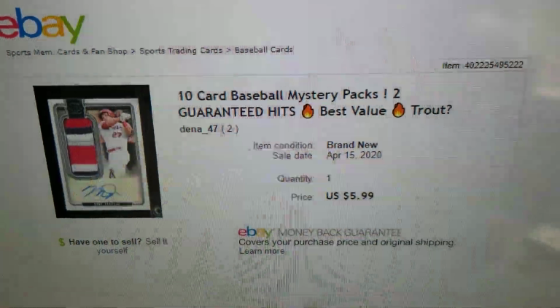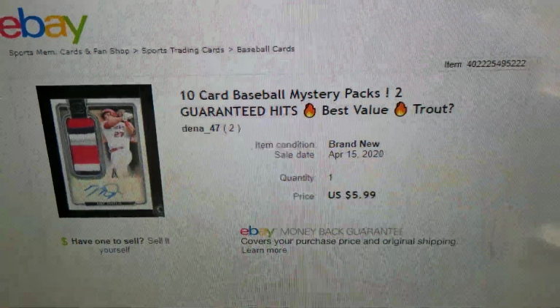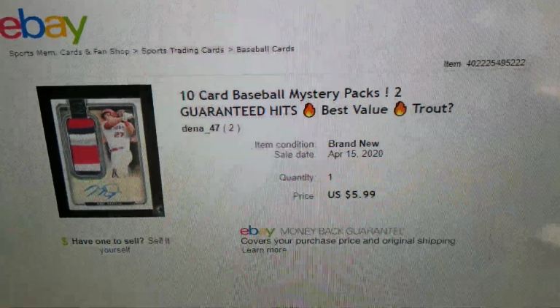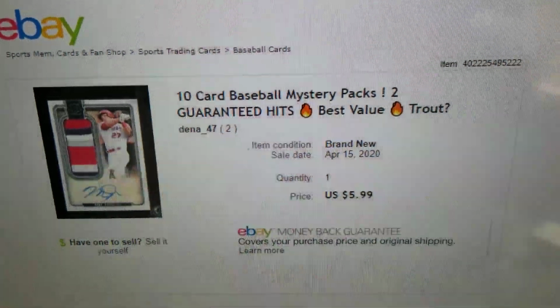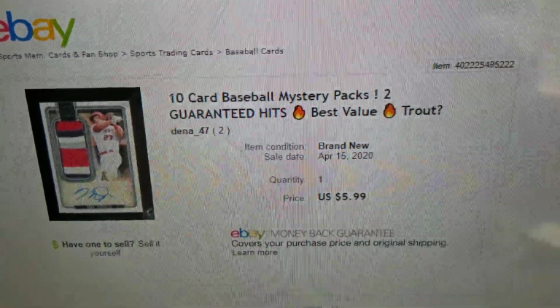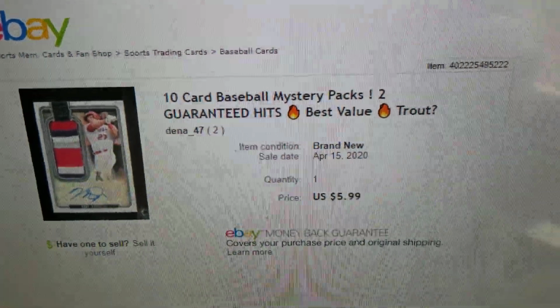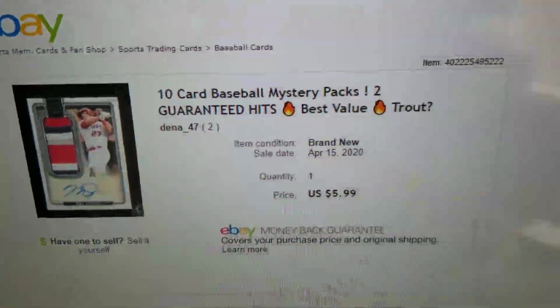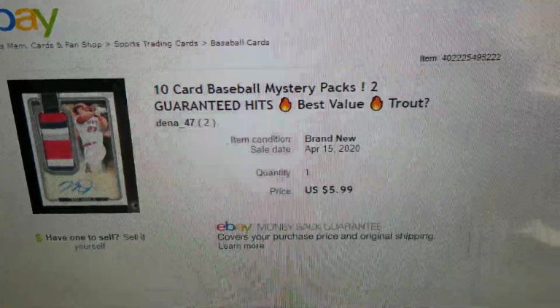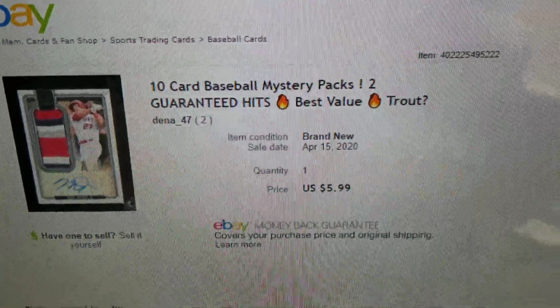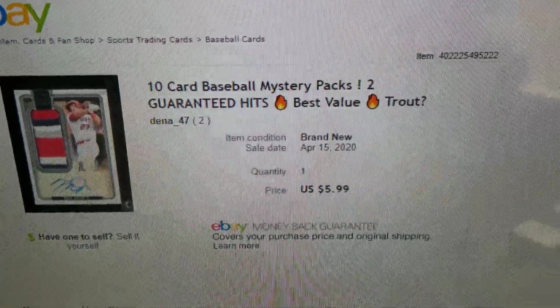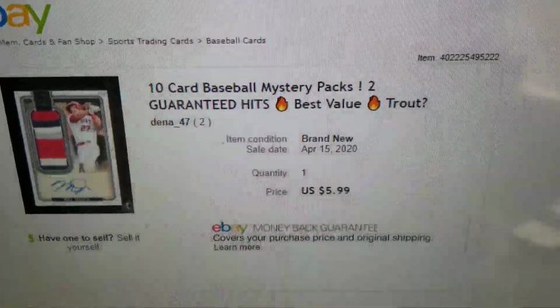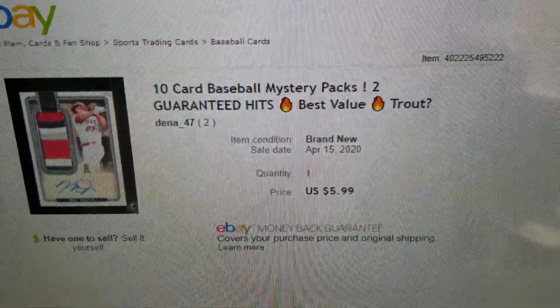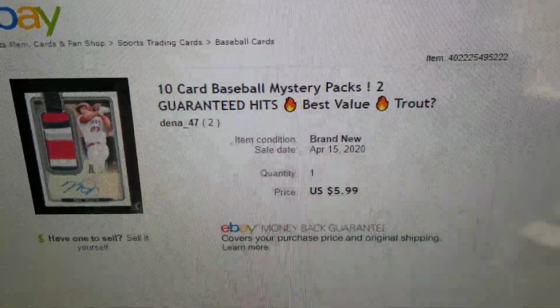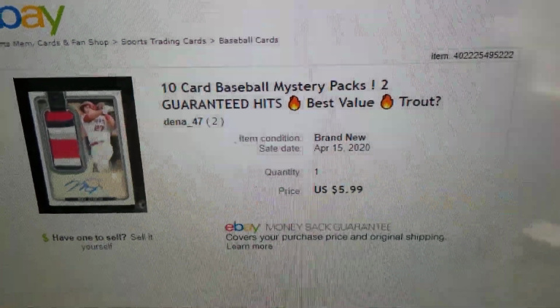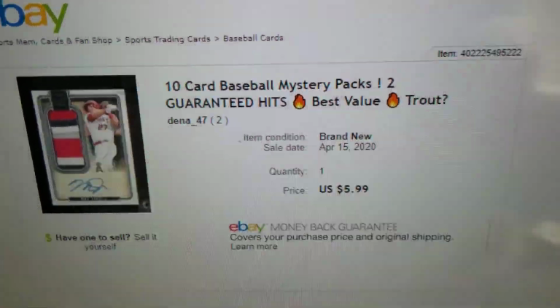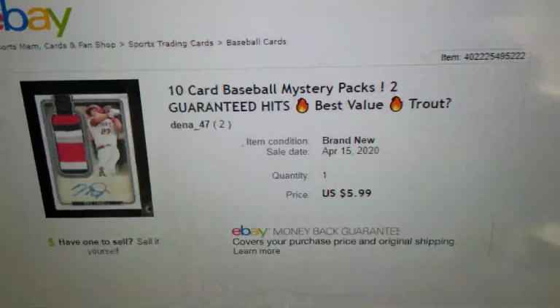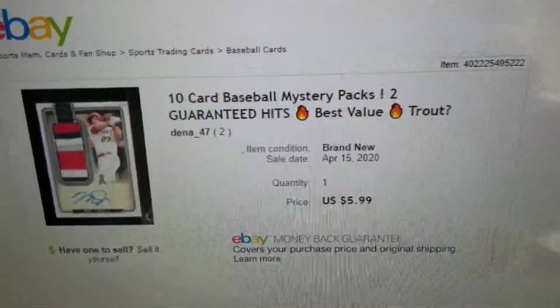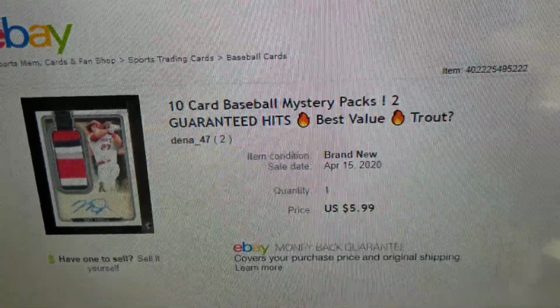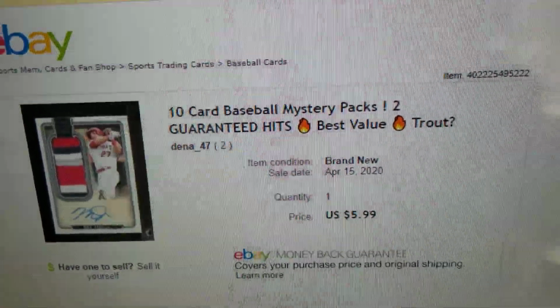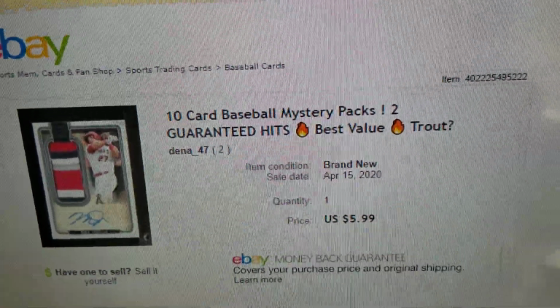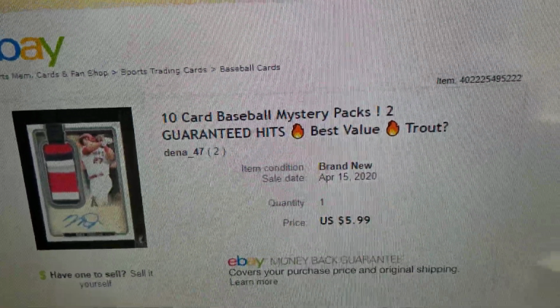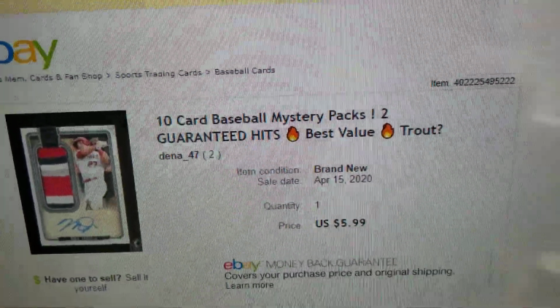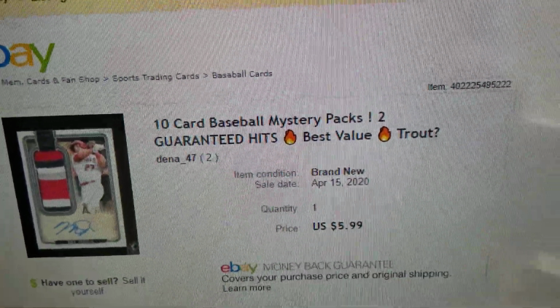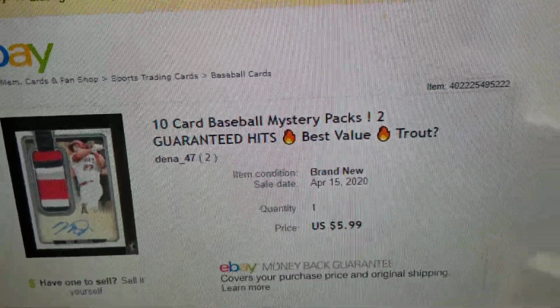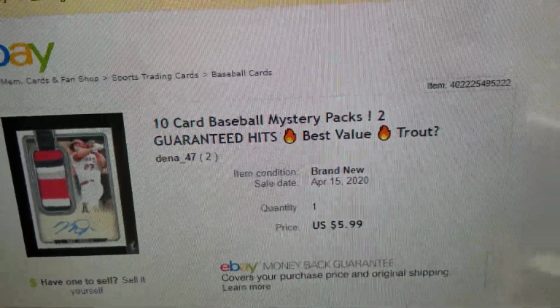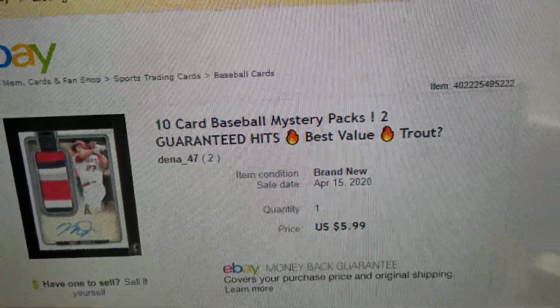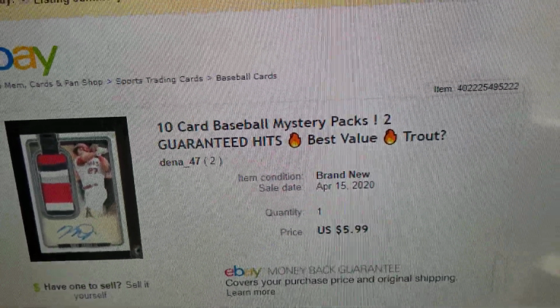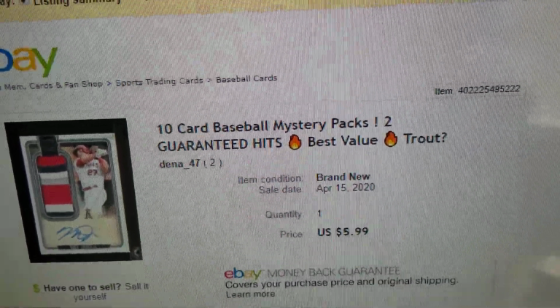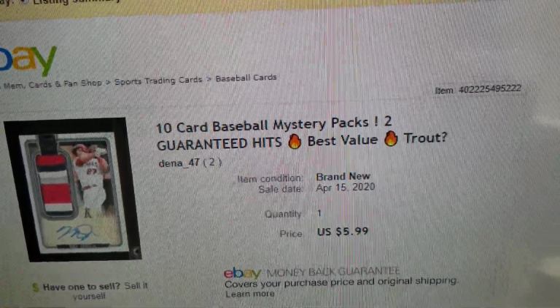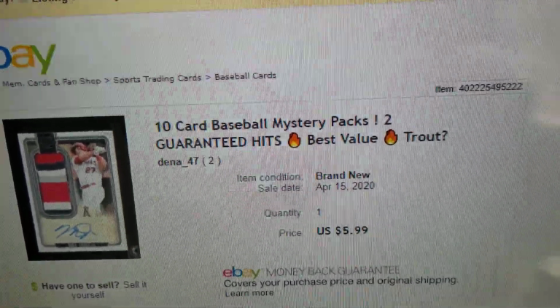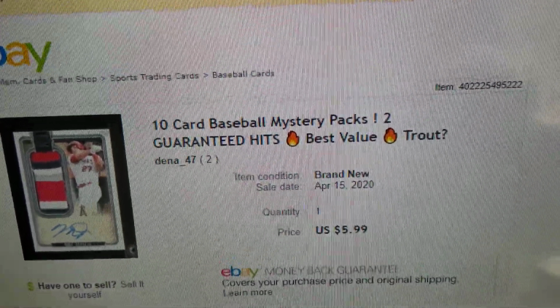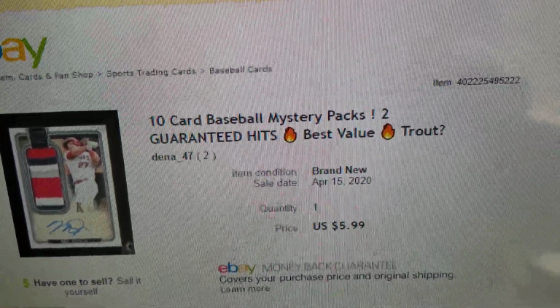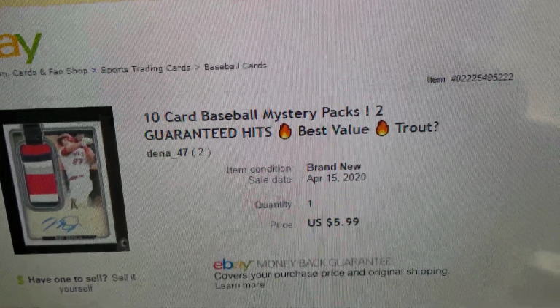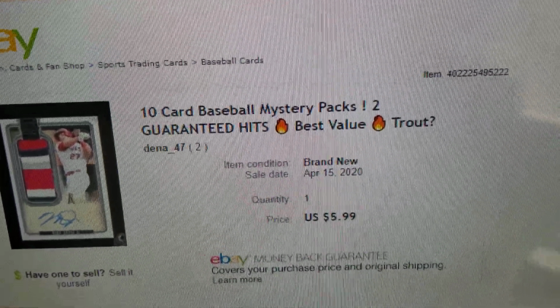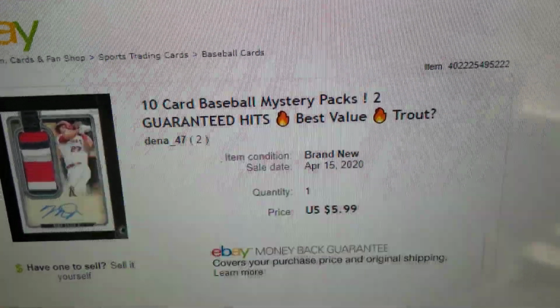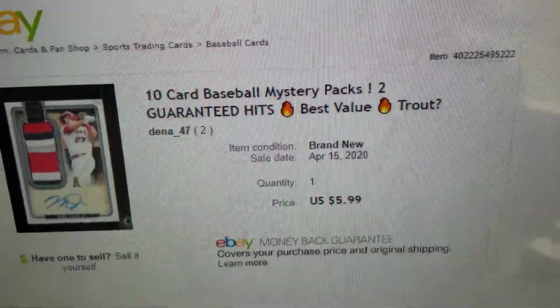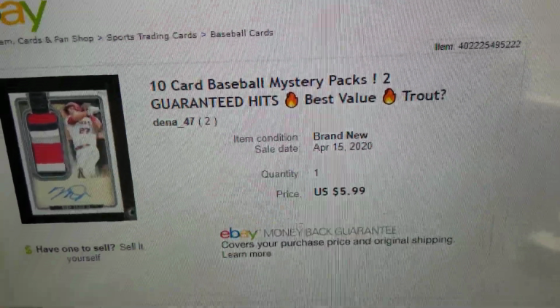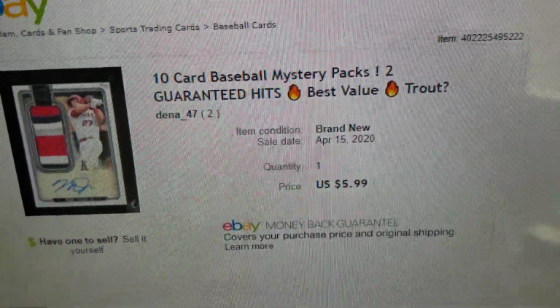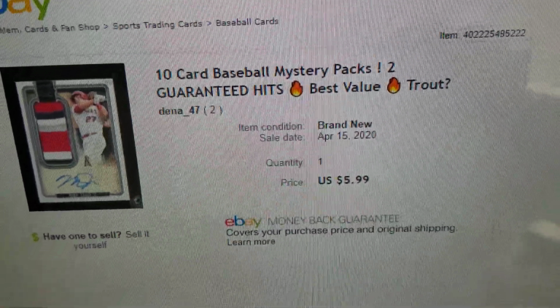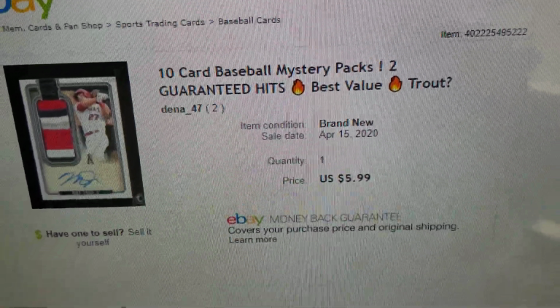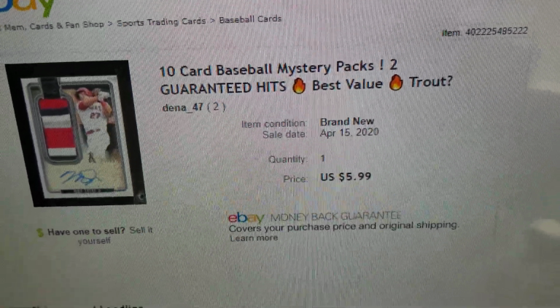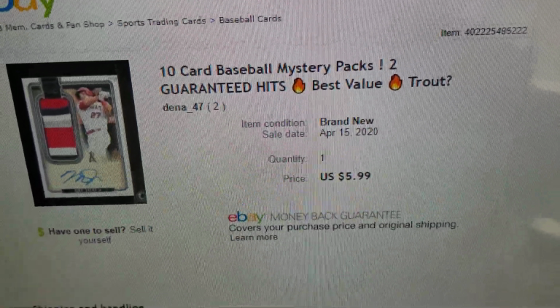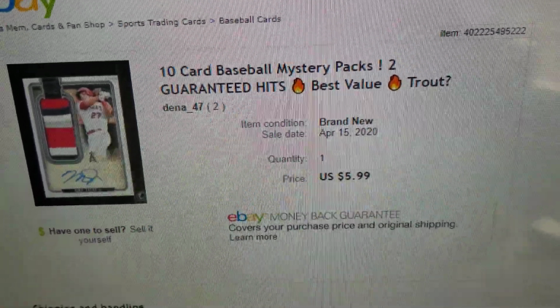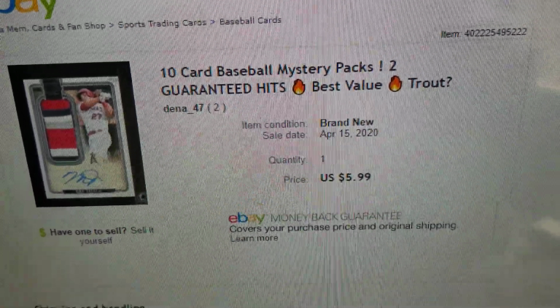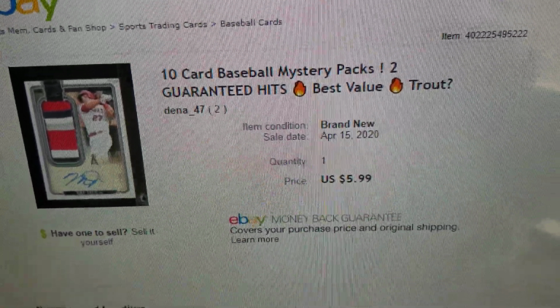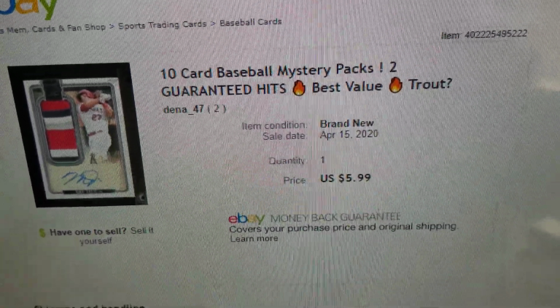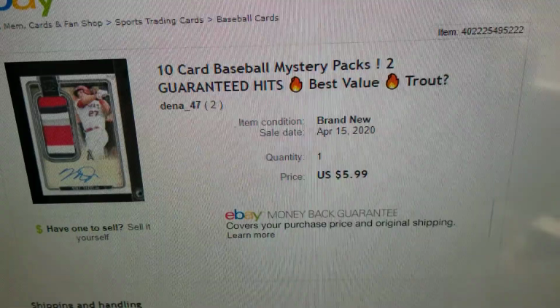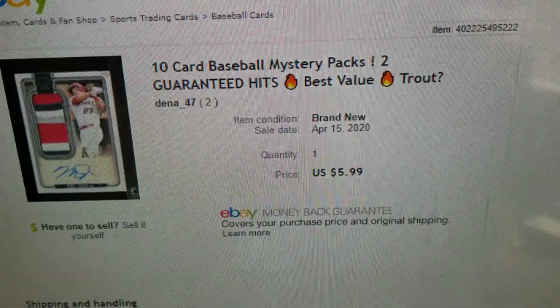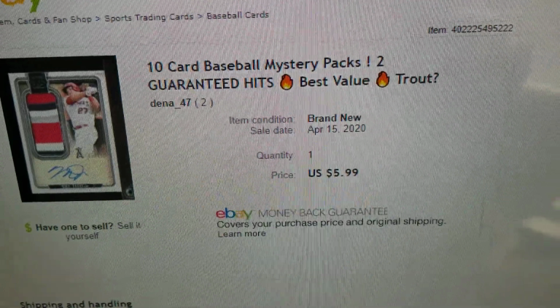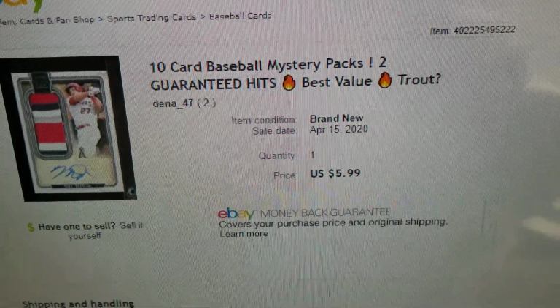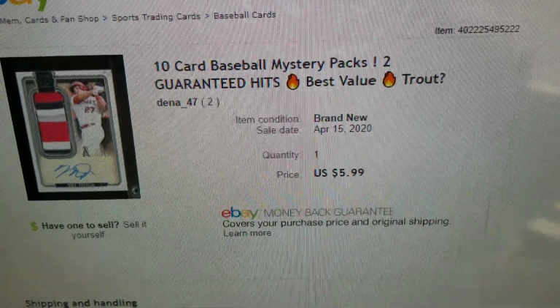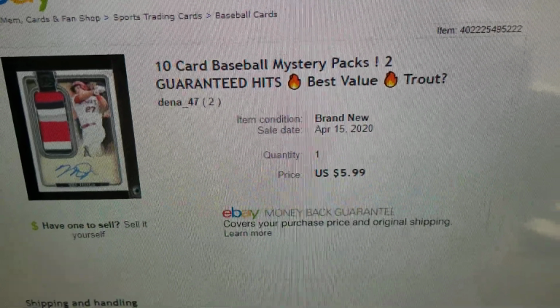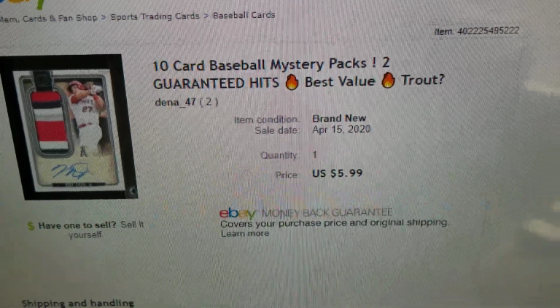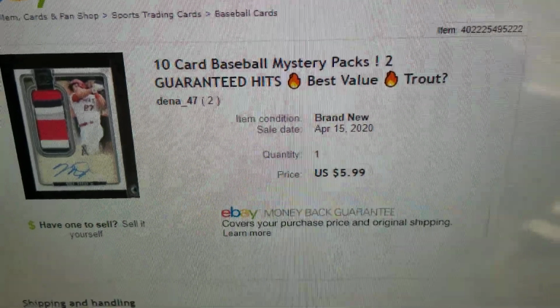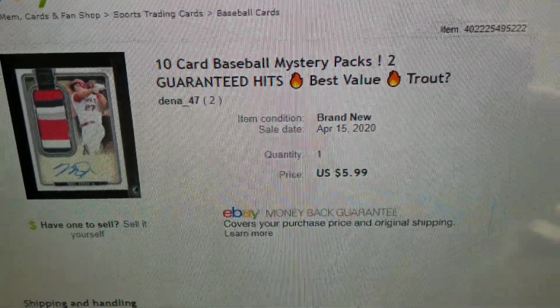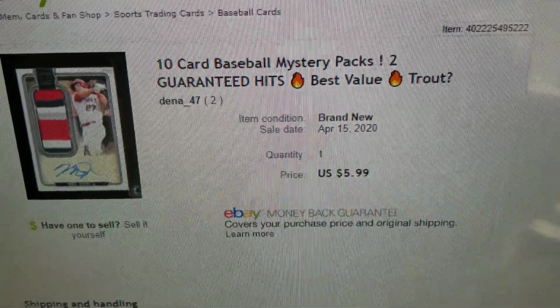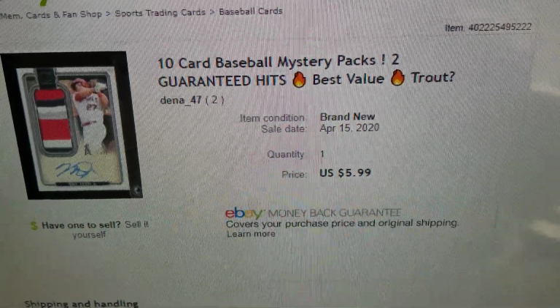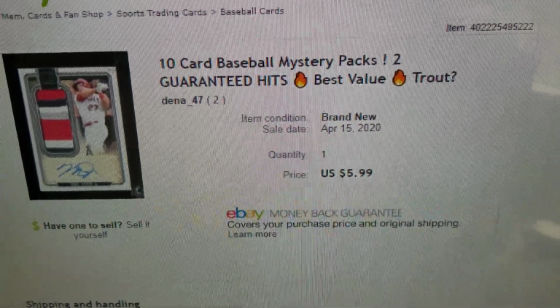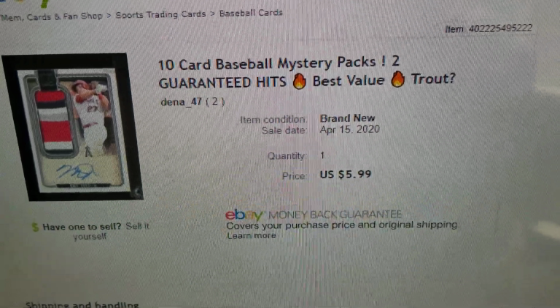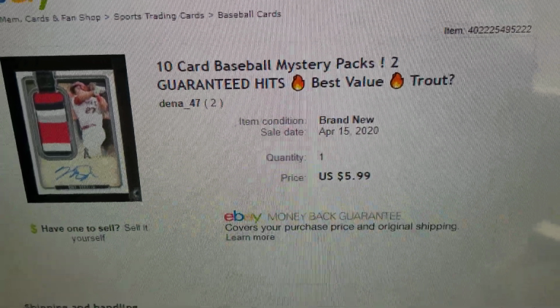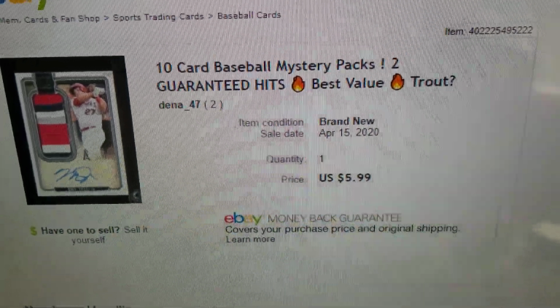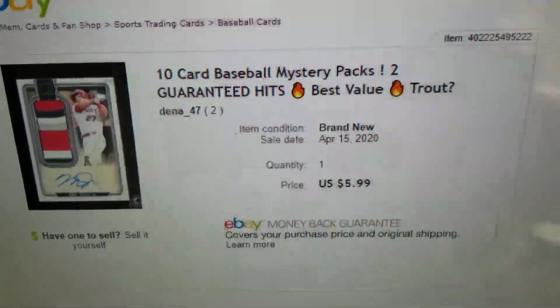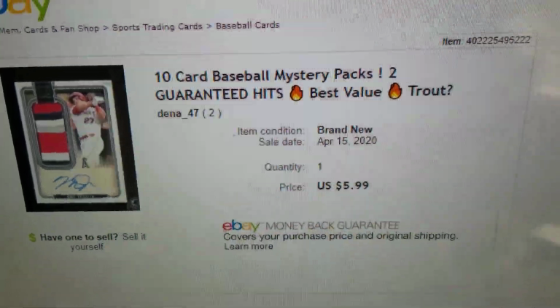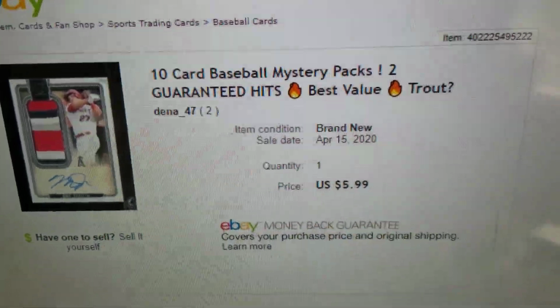Hello again, today I am coming to you with a short mystery envelope baseball card video.